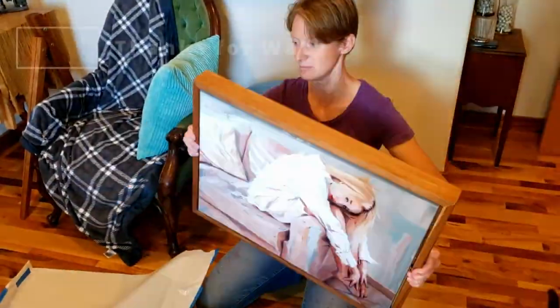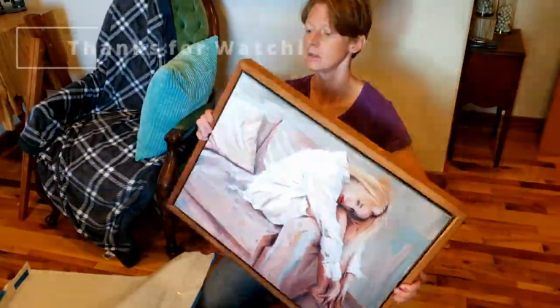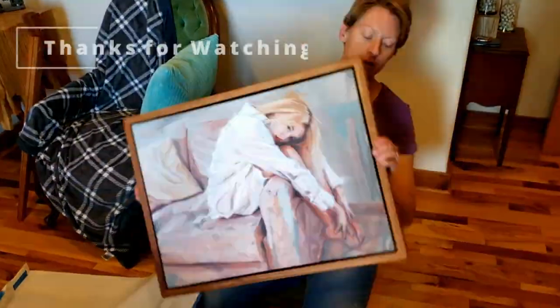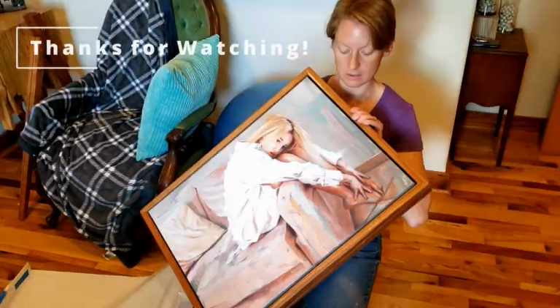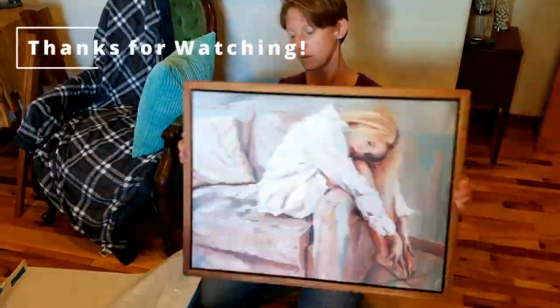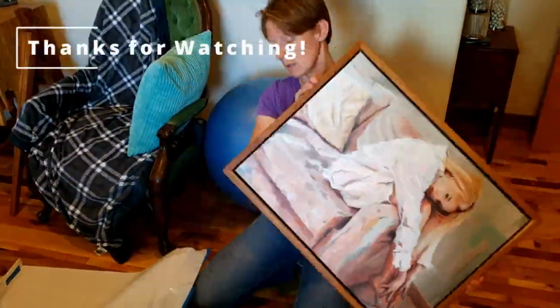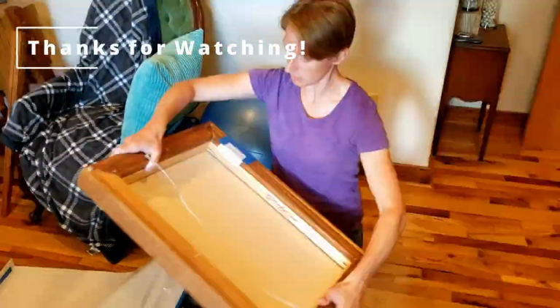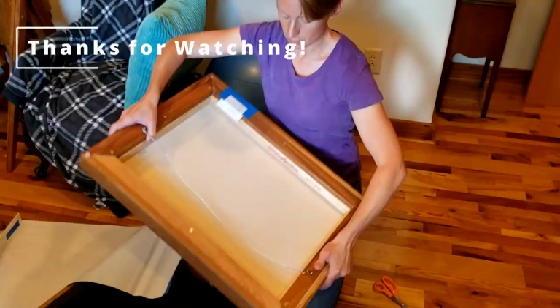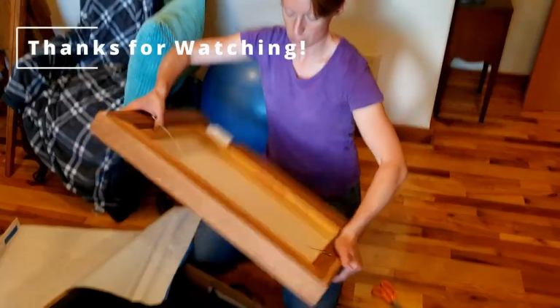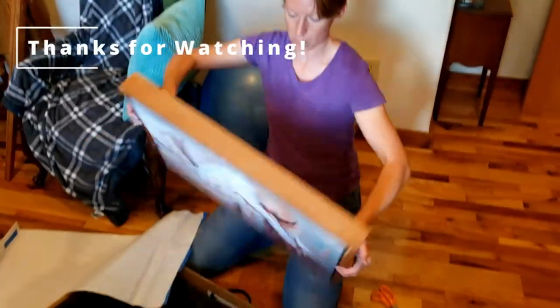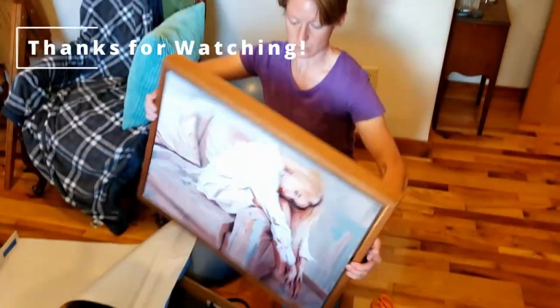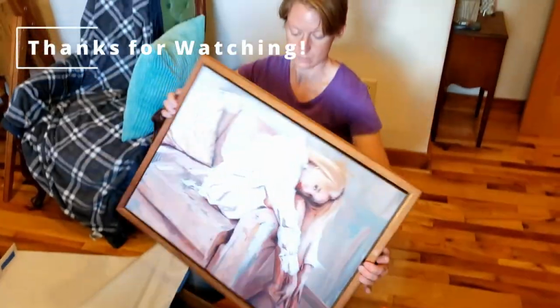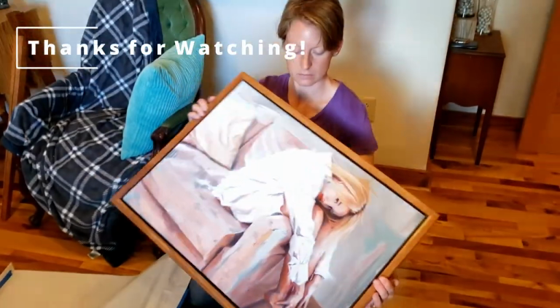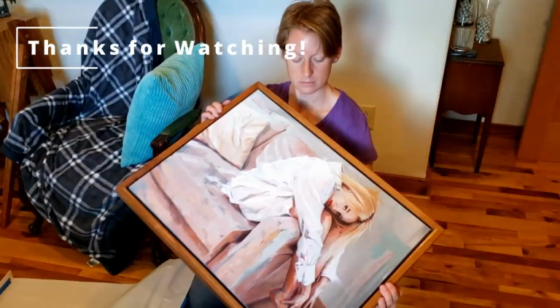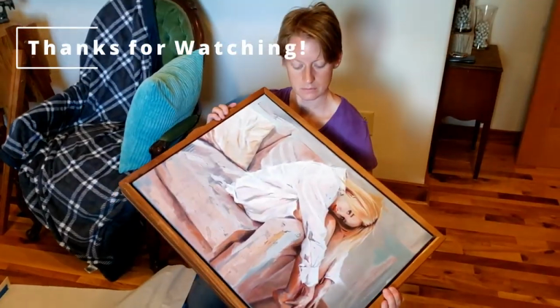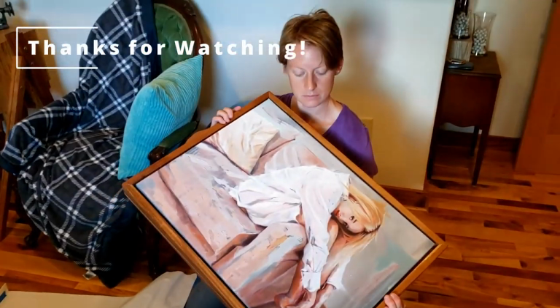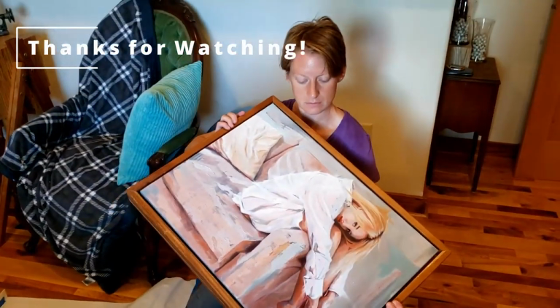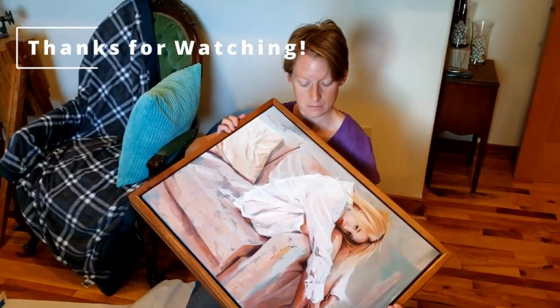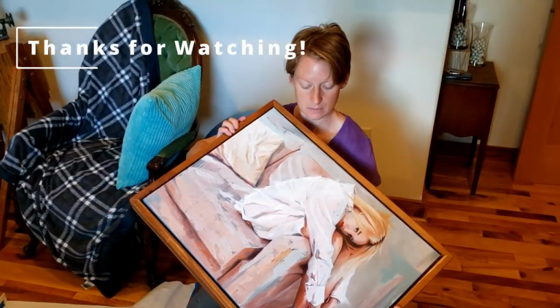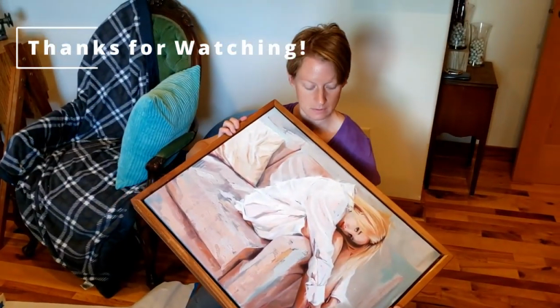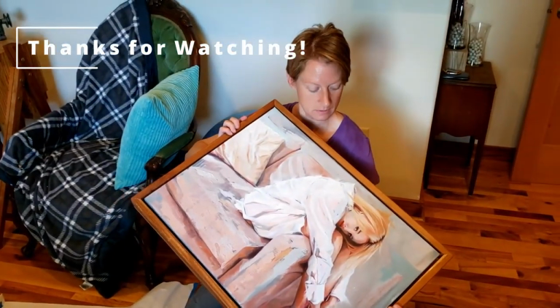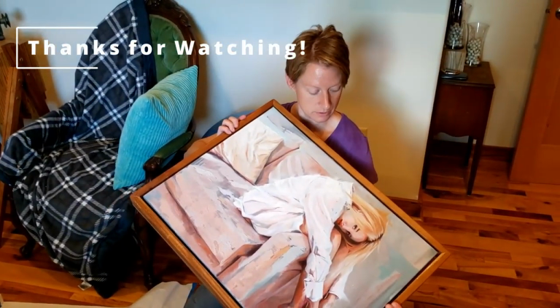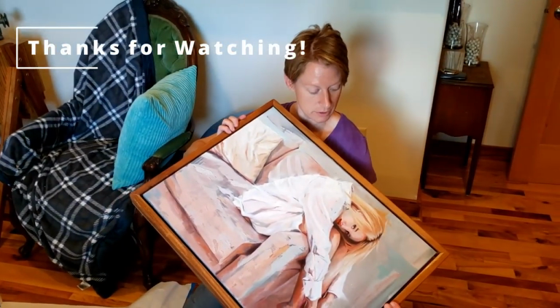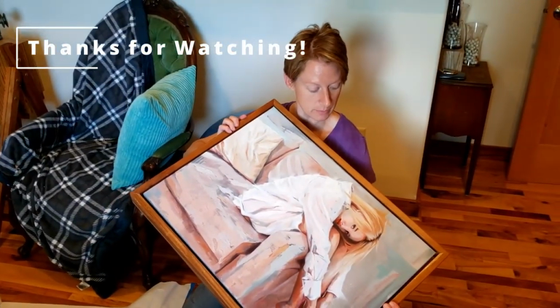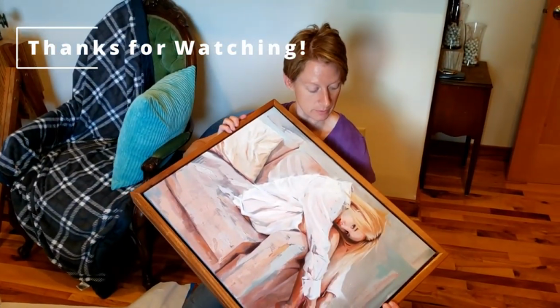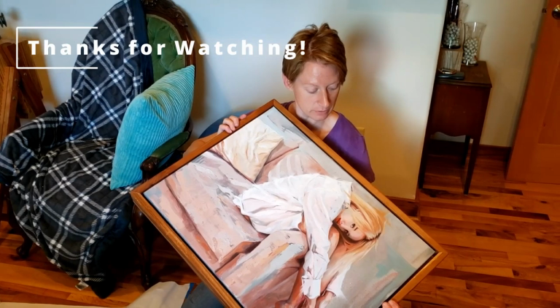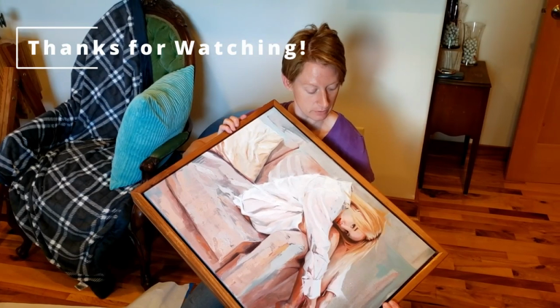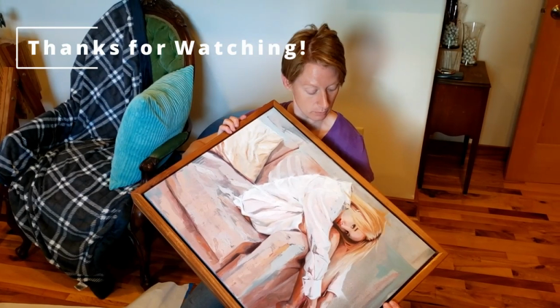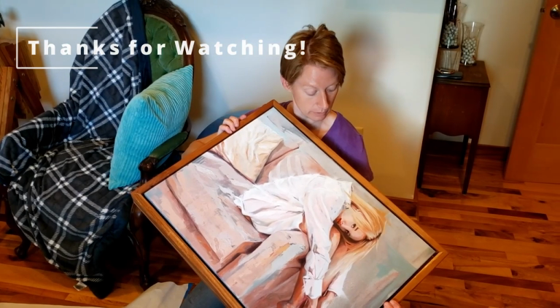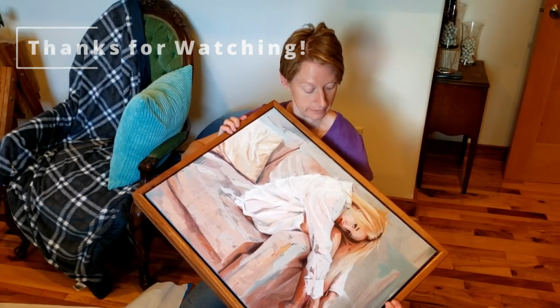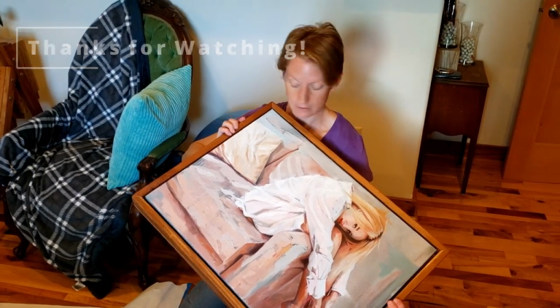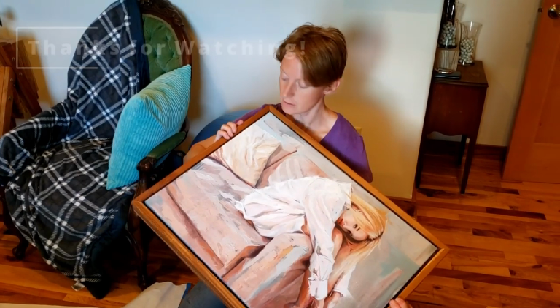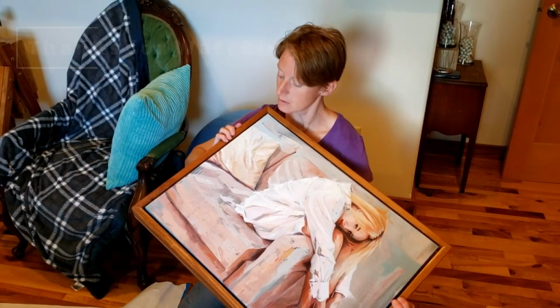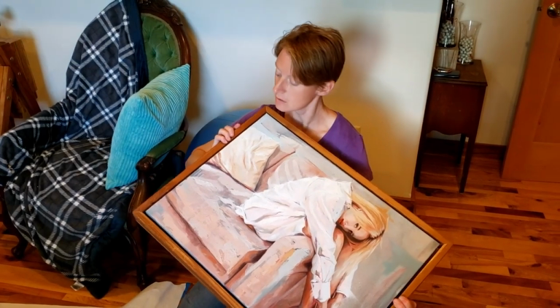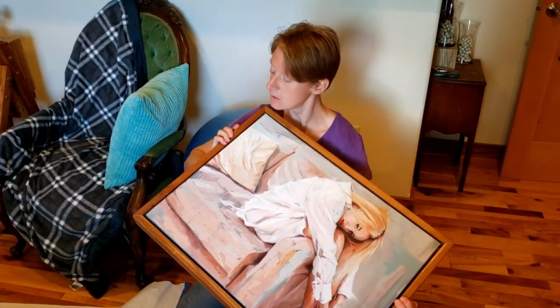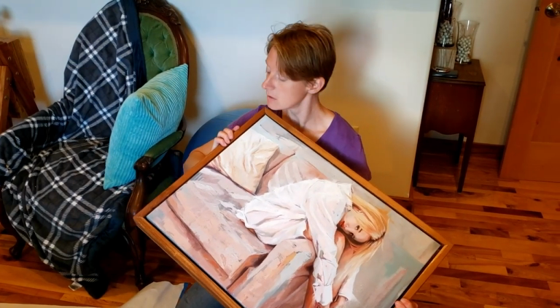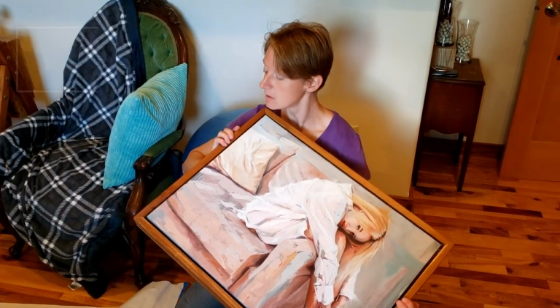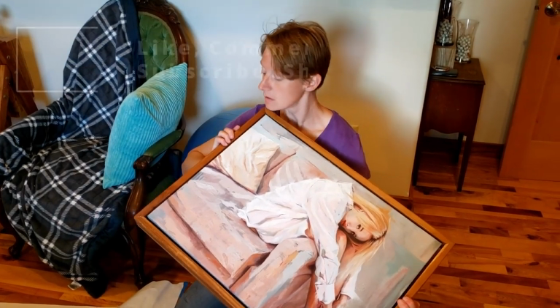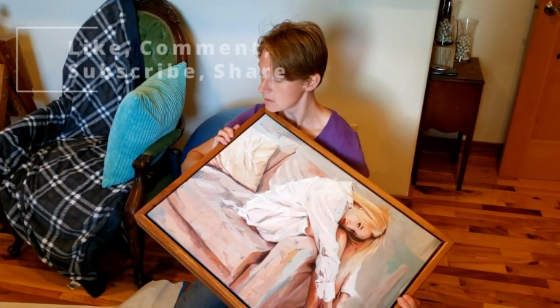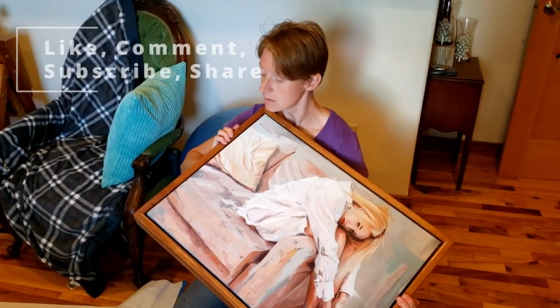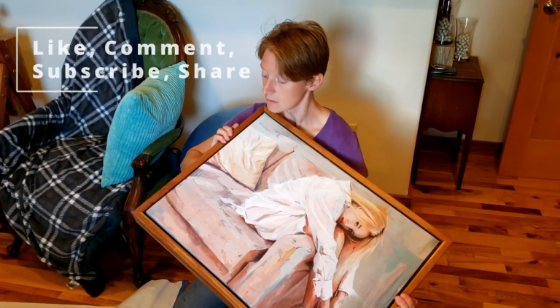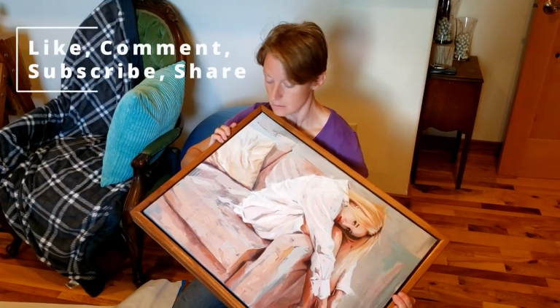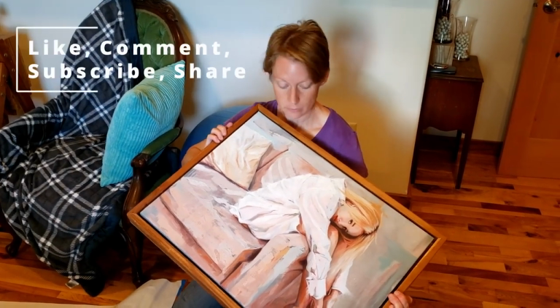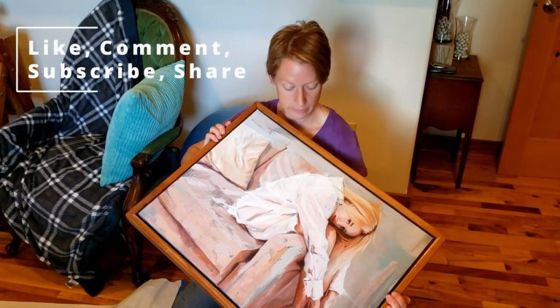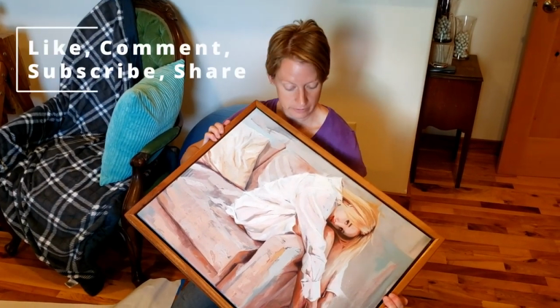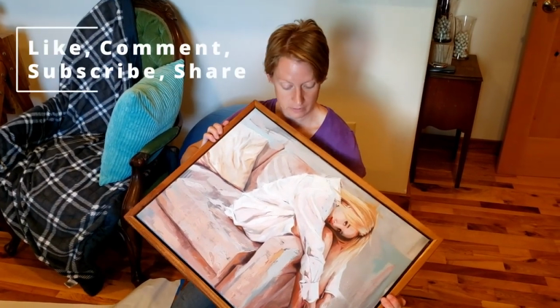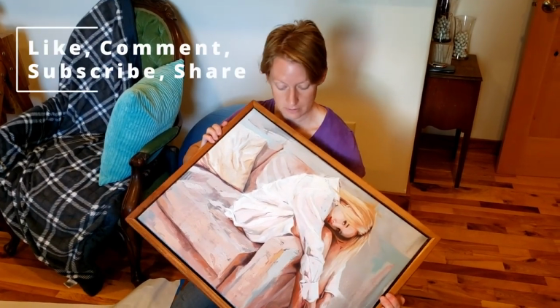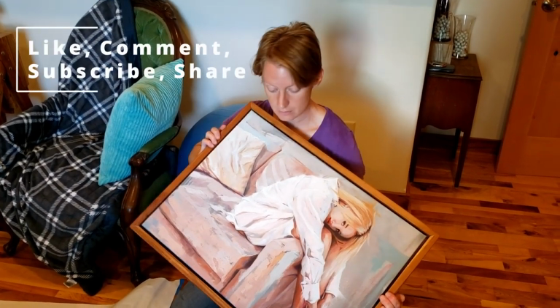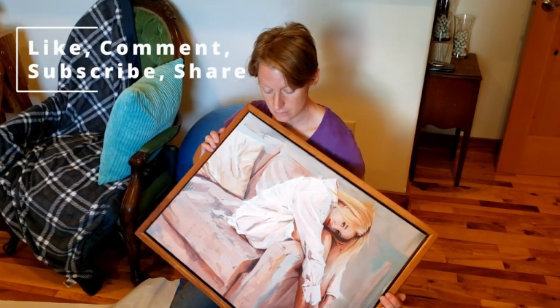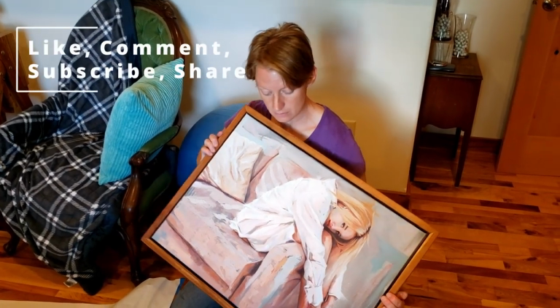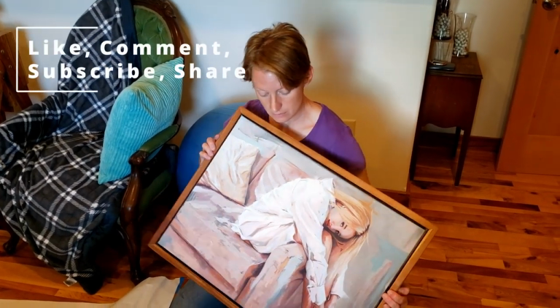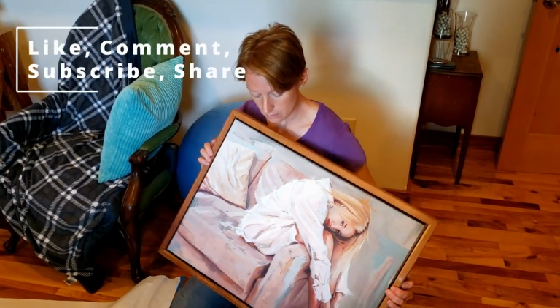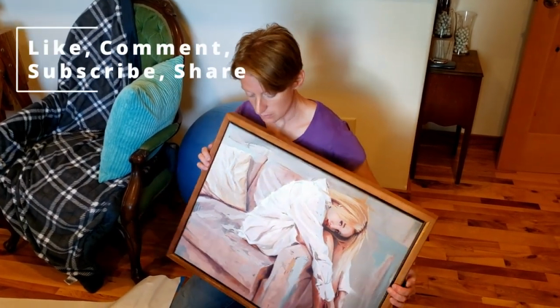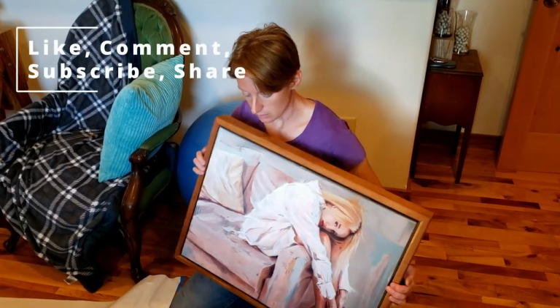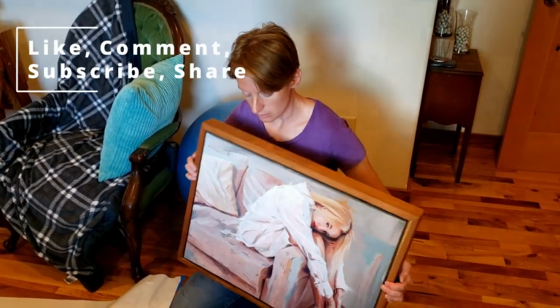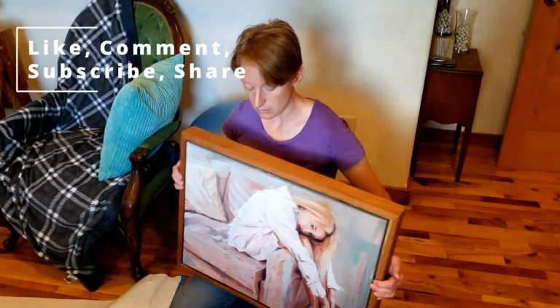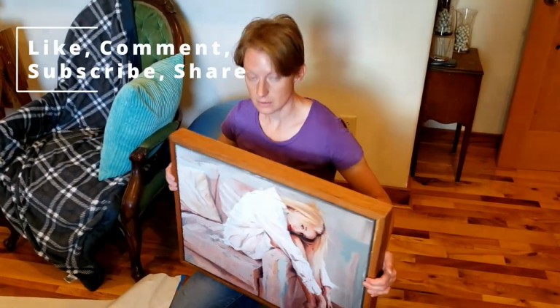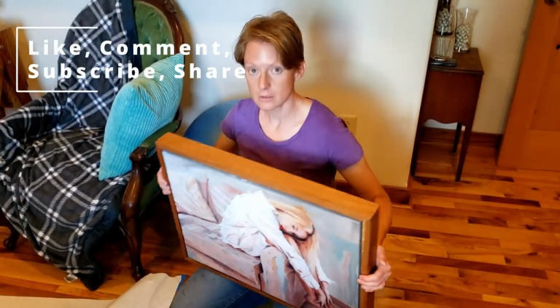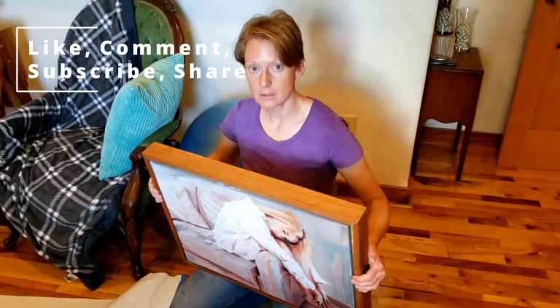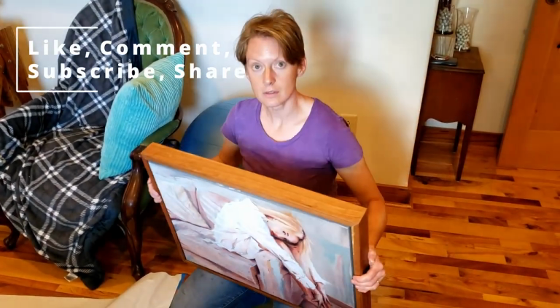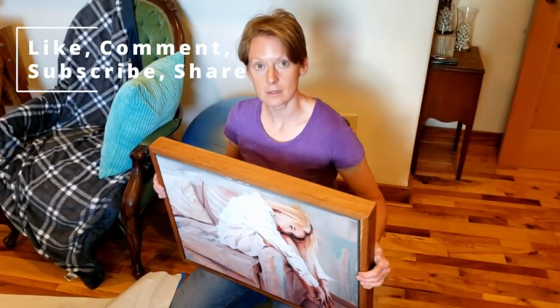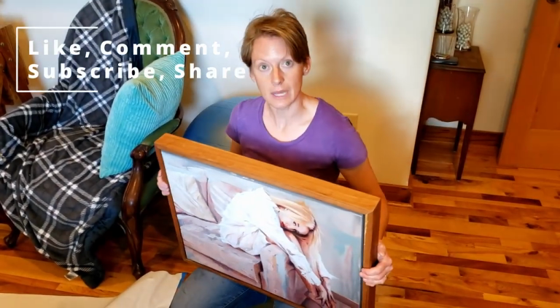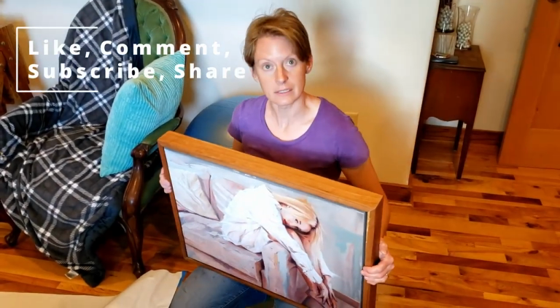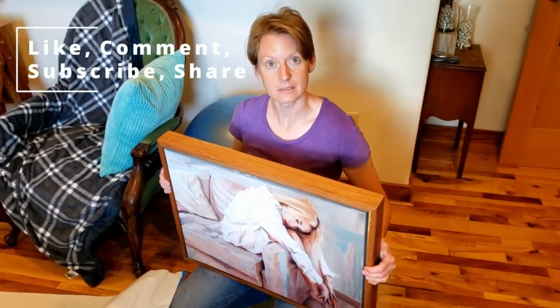These art shippers — worth it, worth it, worth it. Yes.